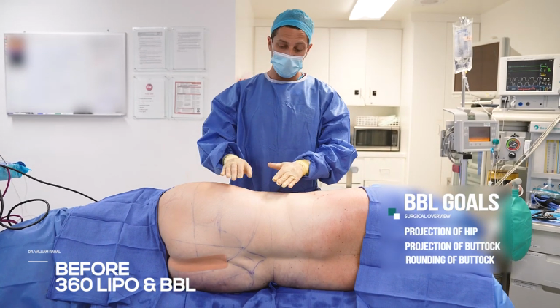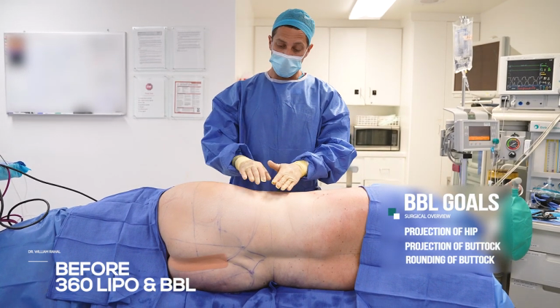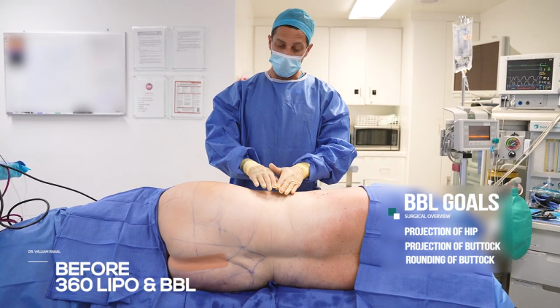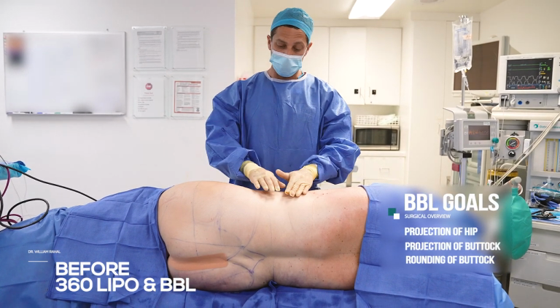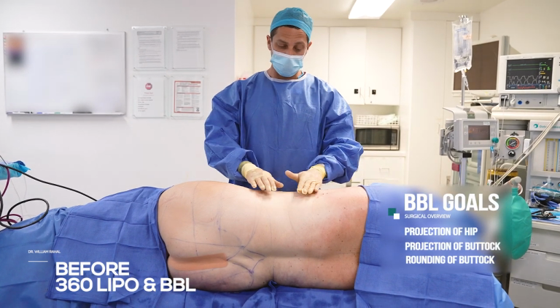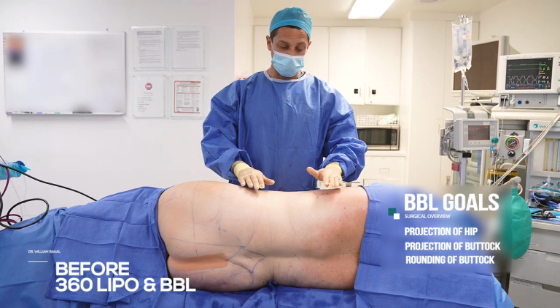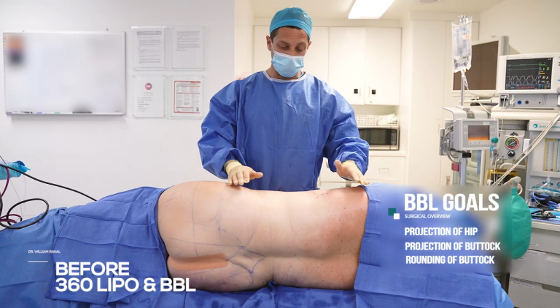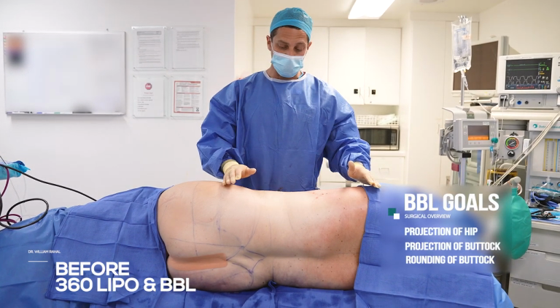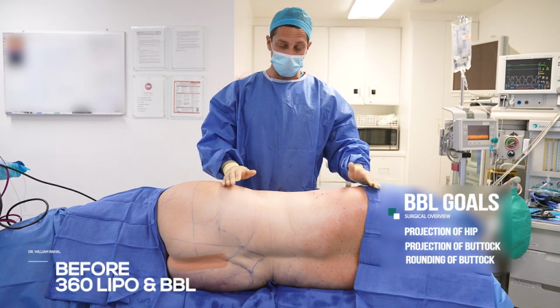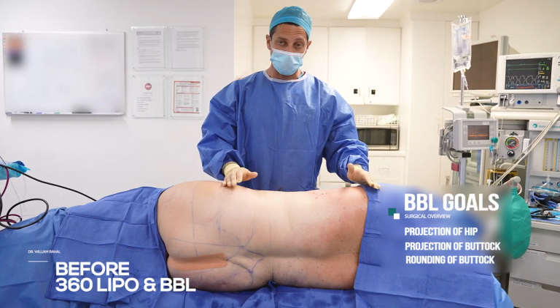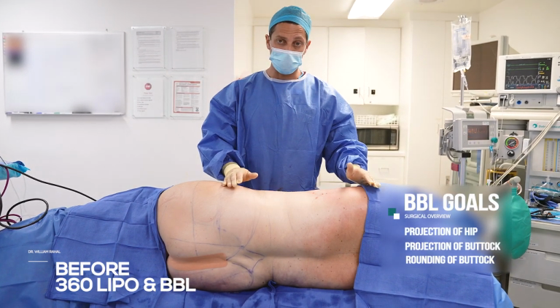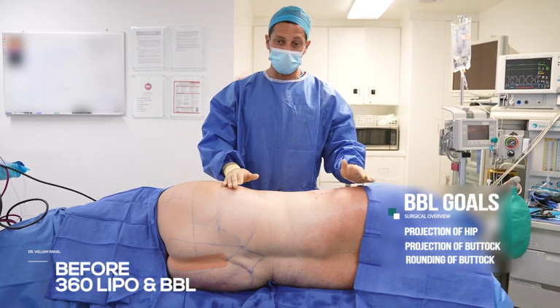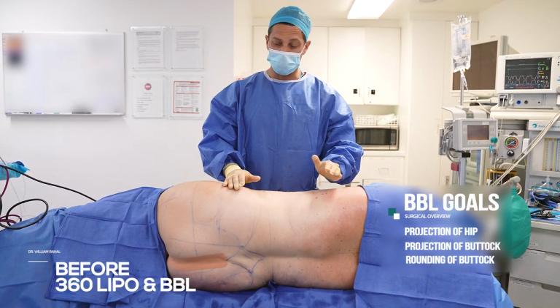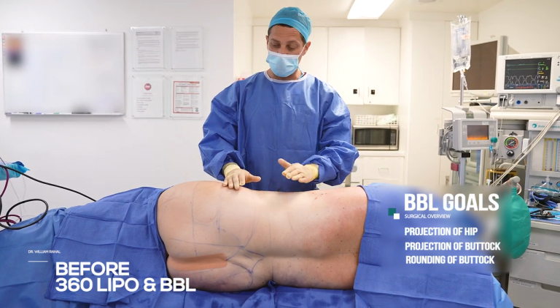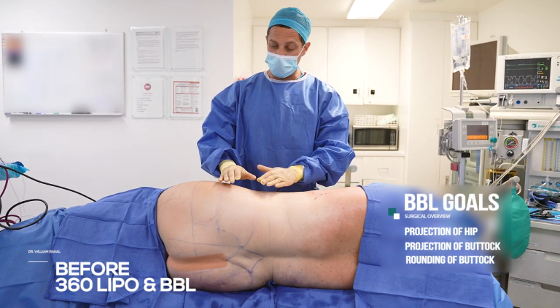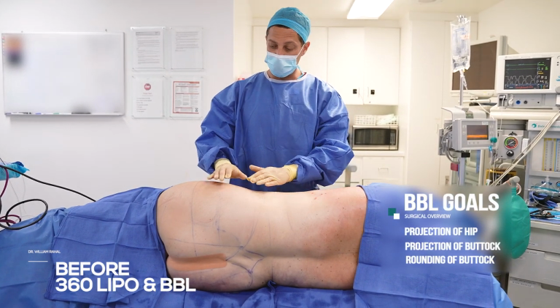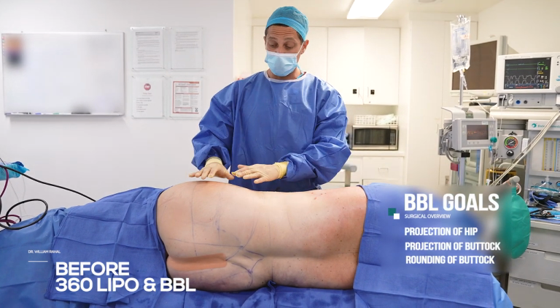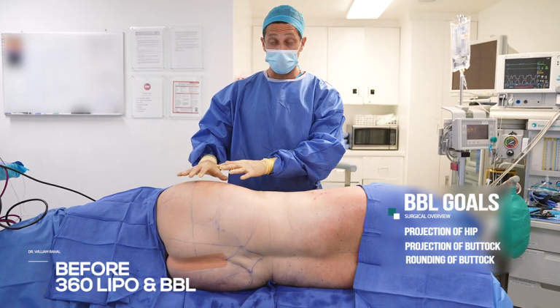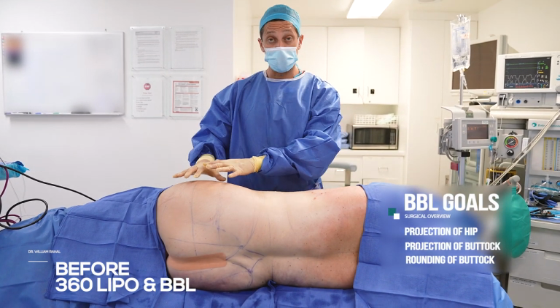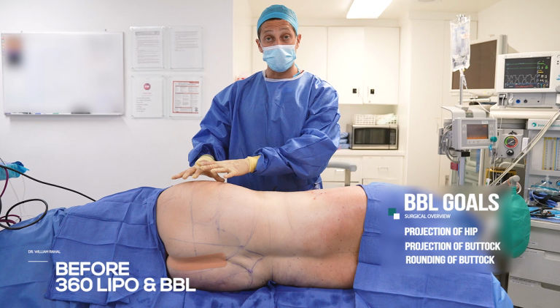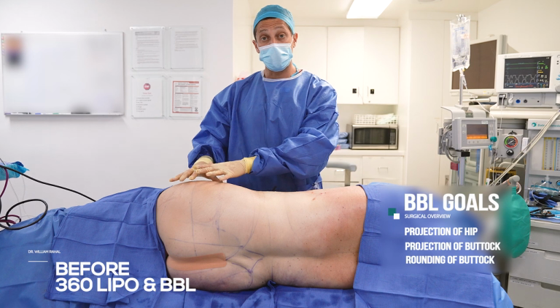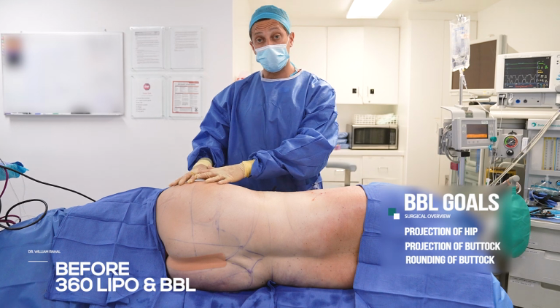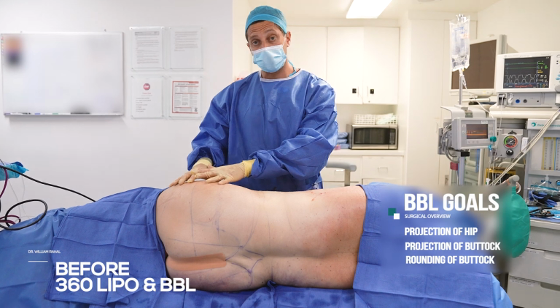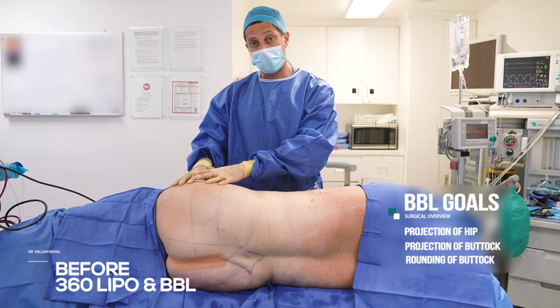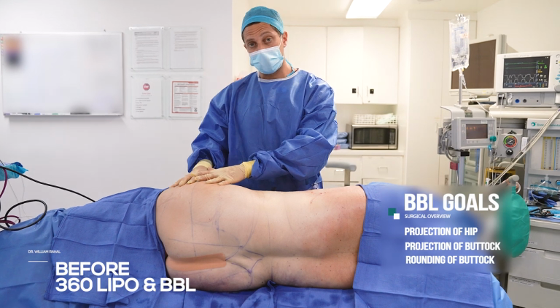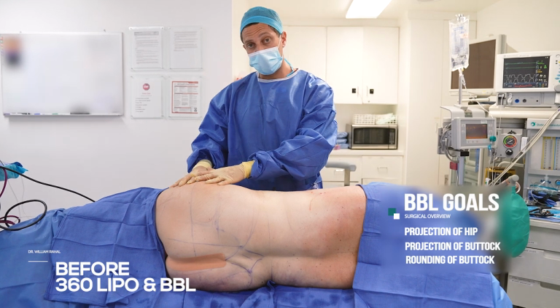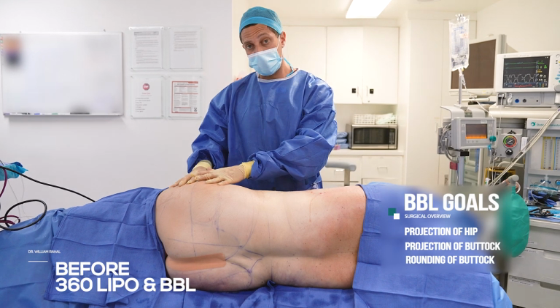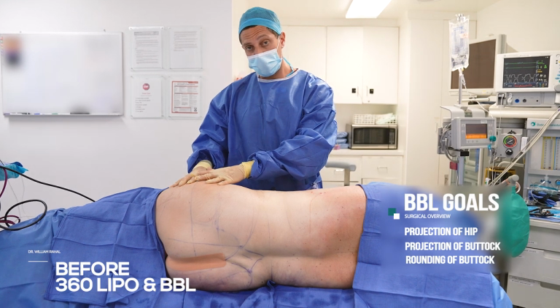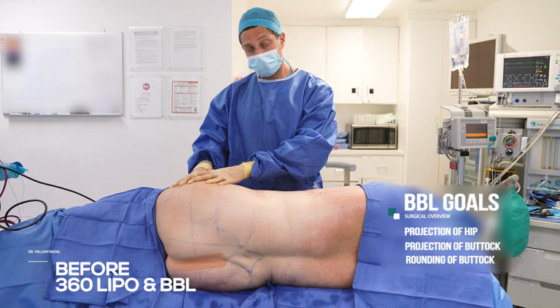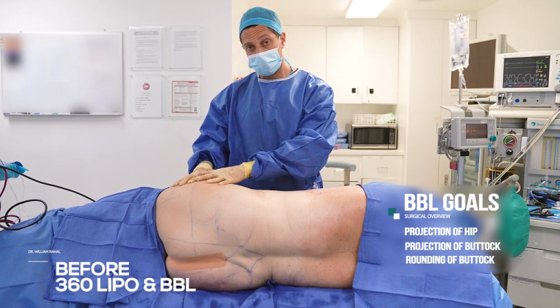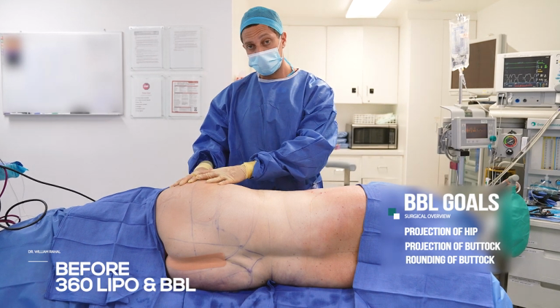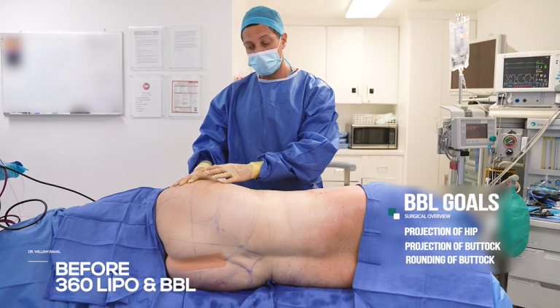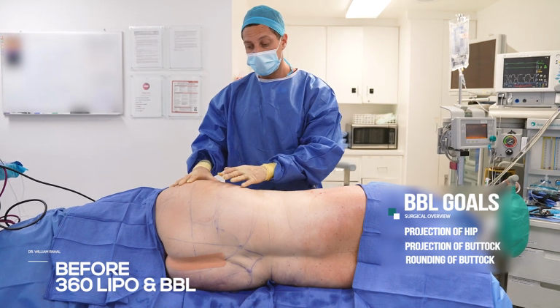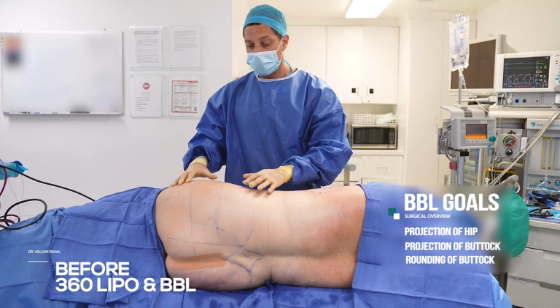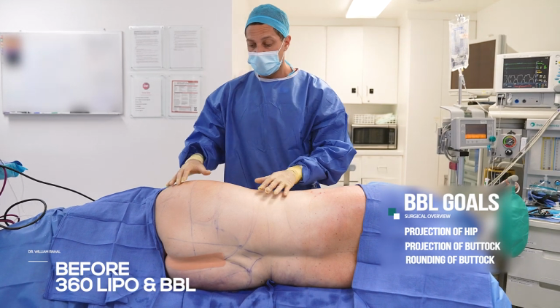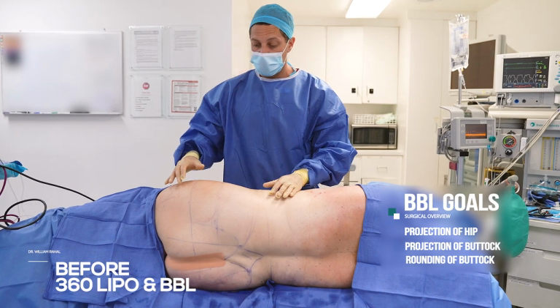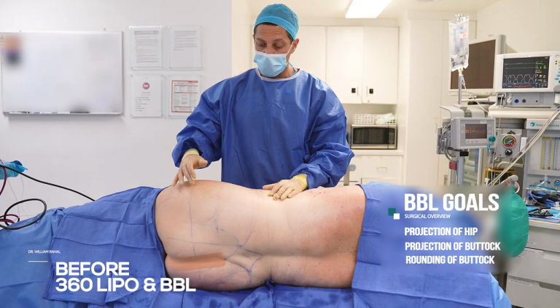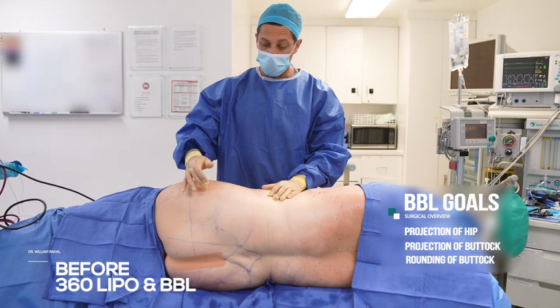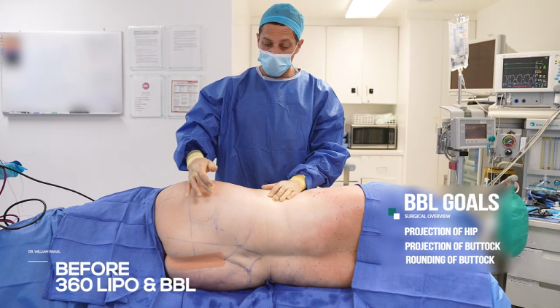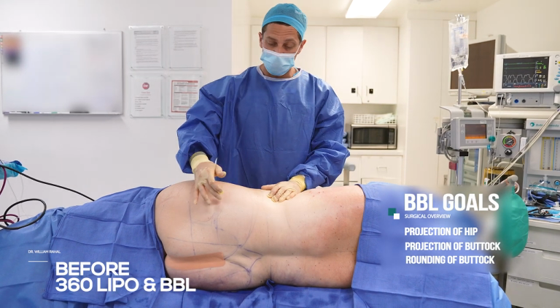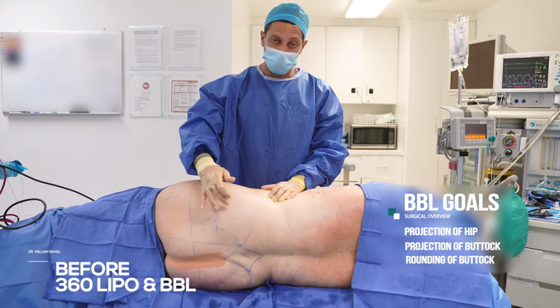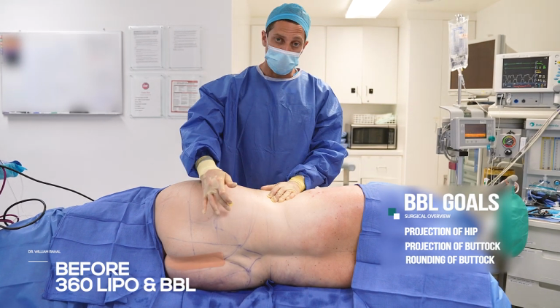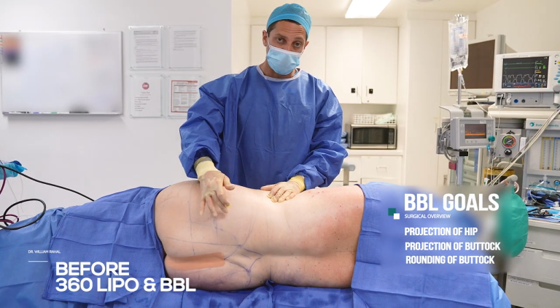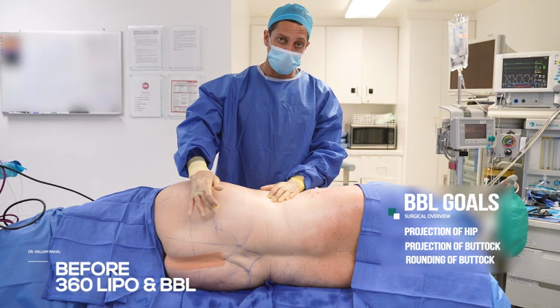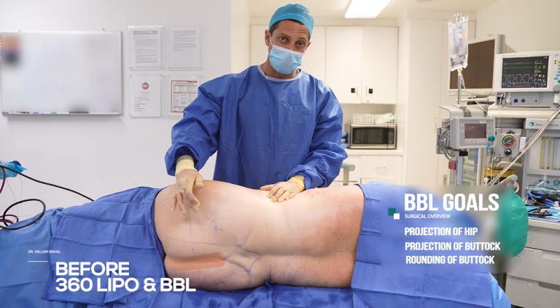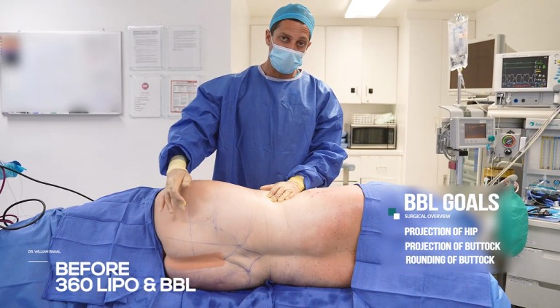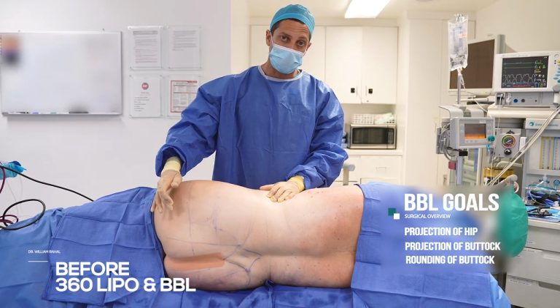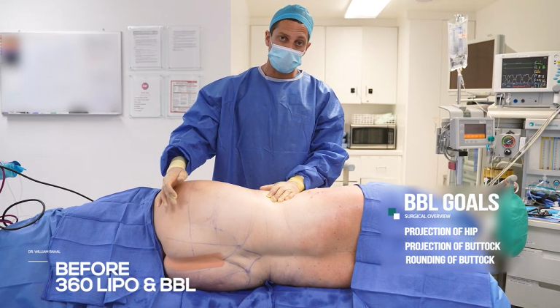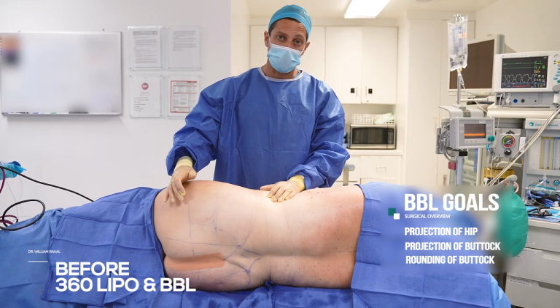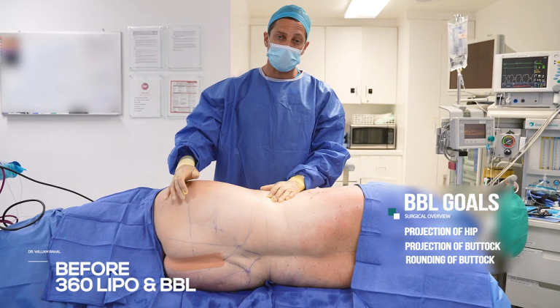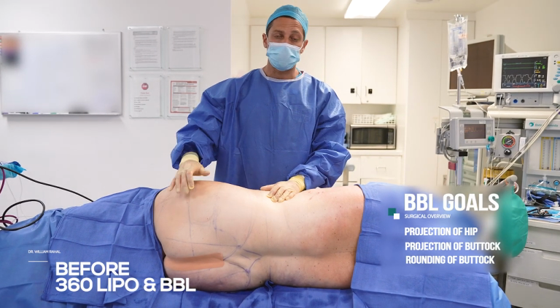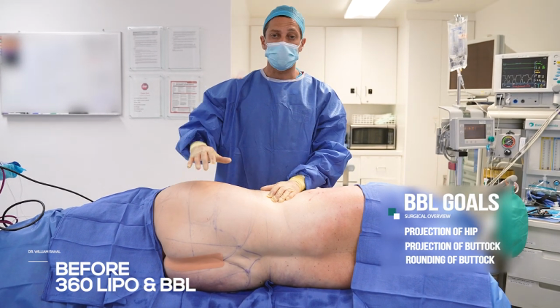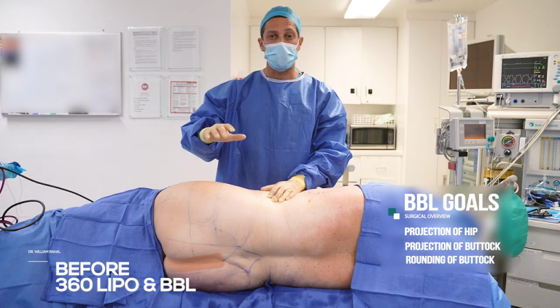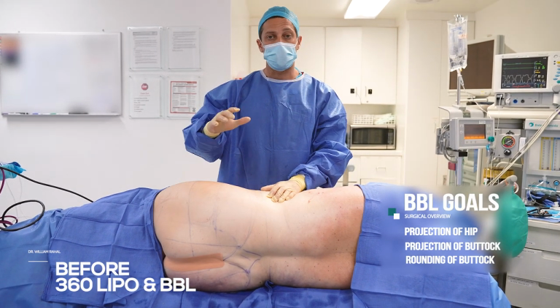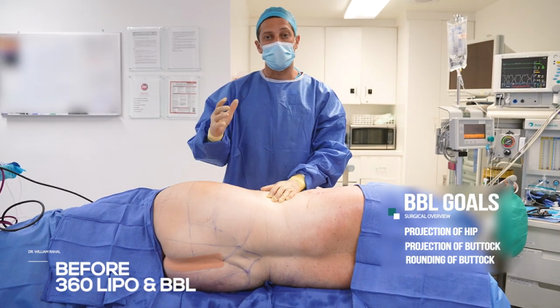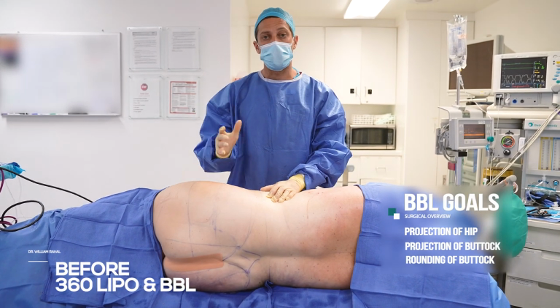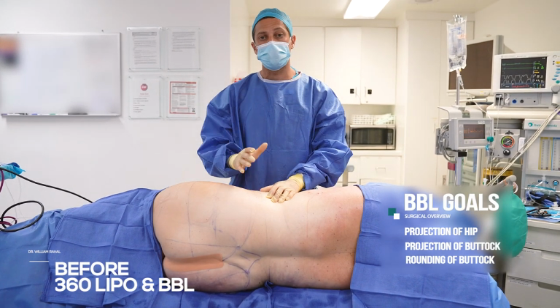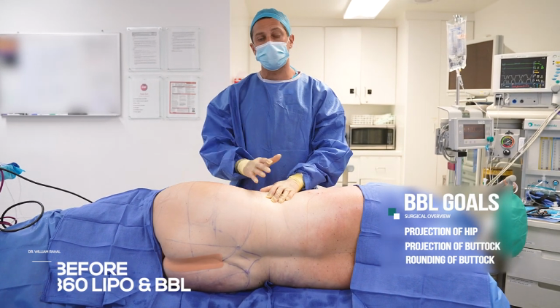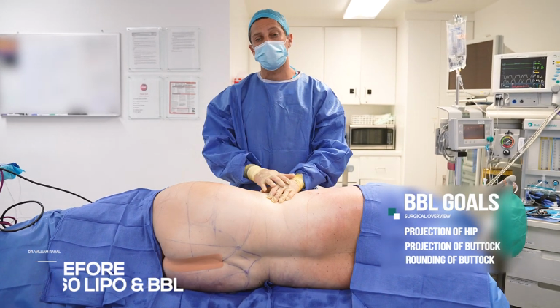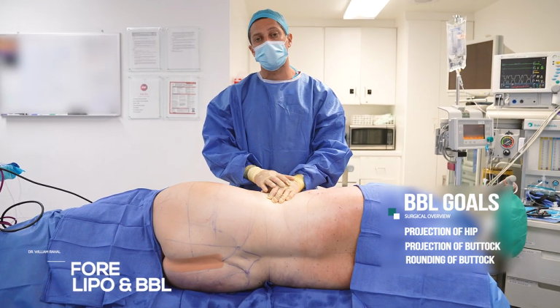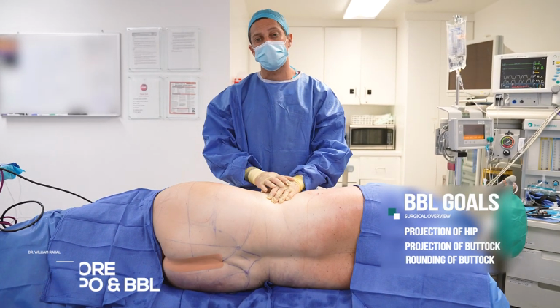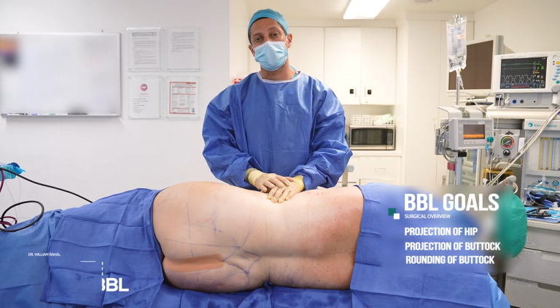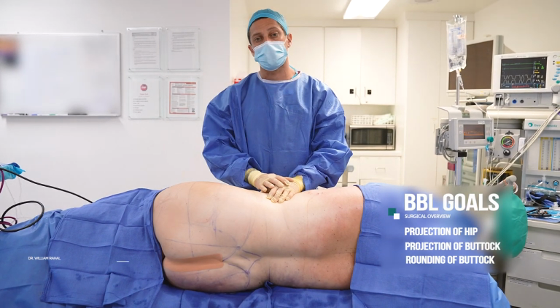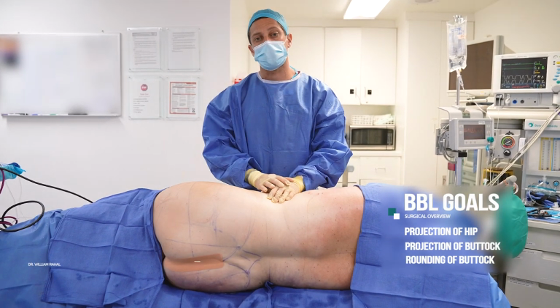I'm going to clean out all the fat, build up the hips, and also improve the projection and the roundness of the buttock.